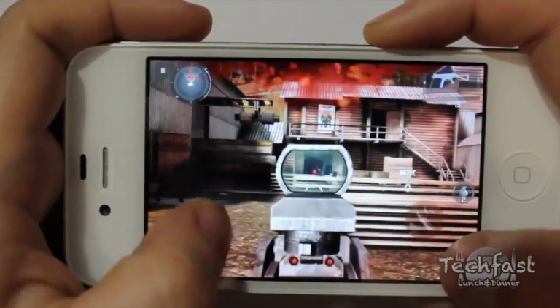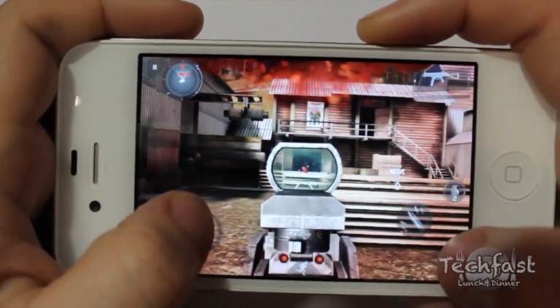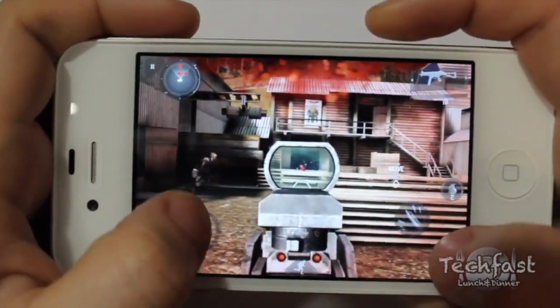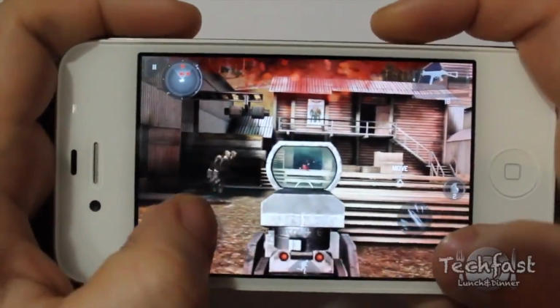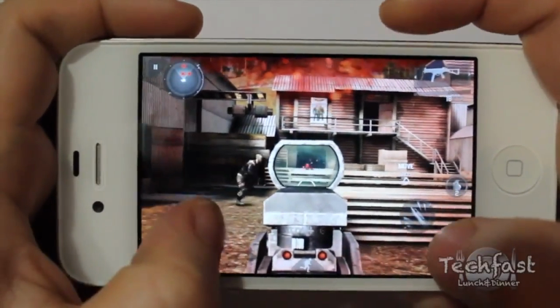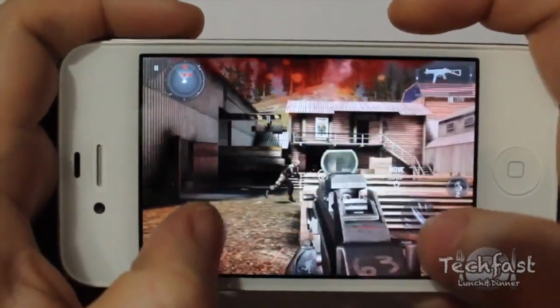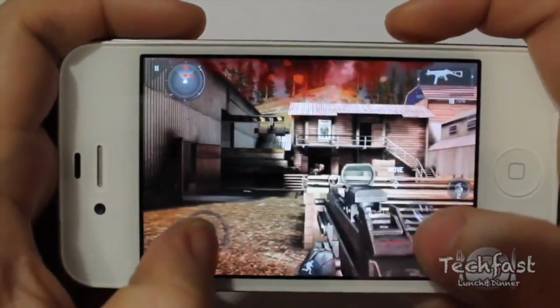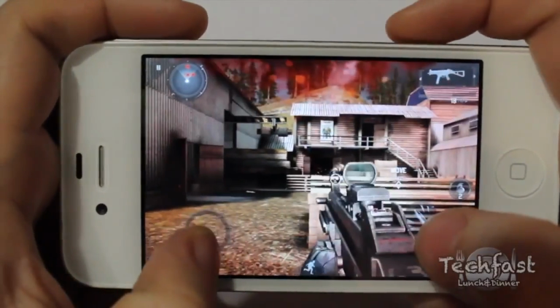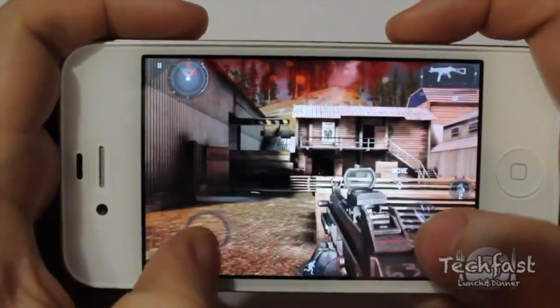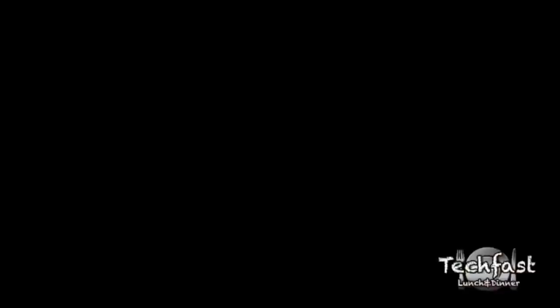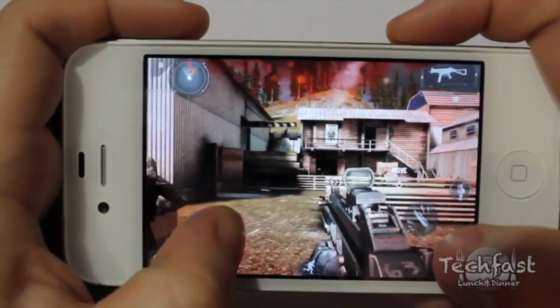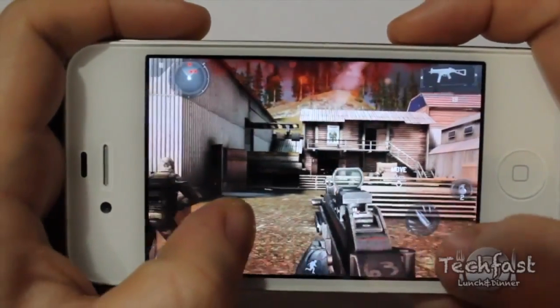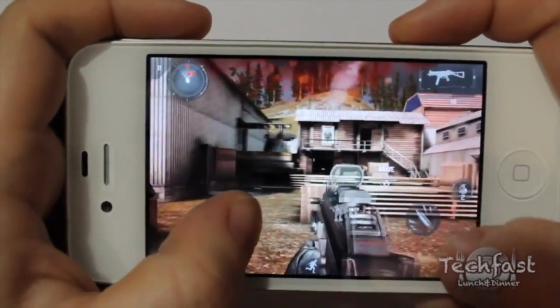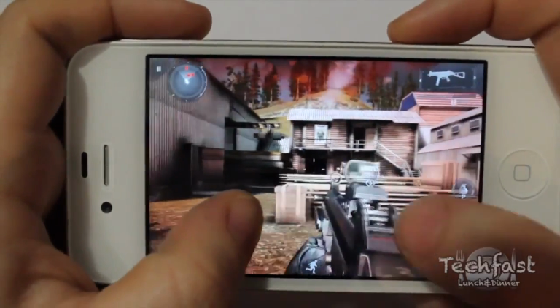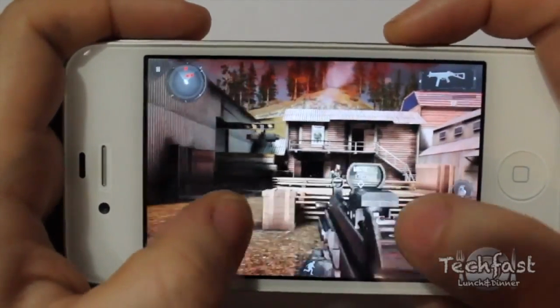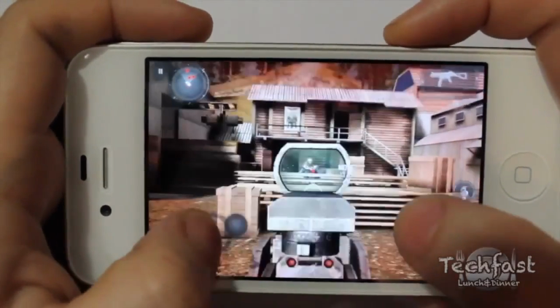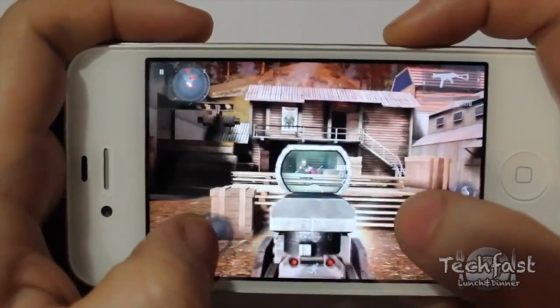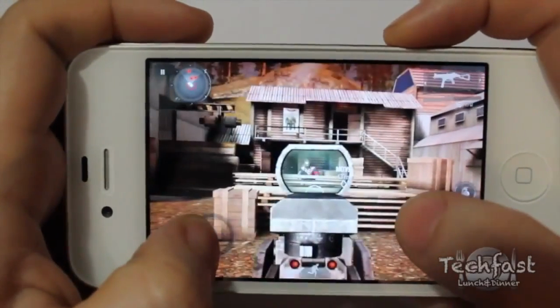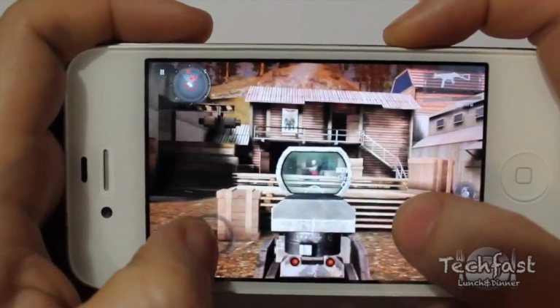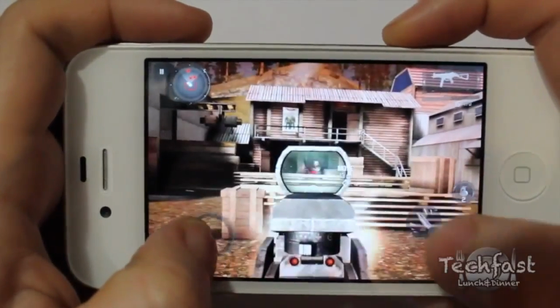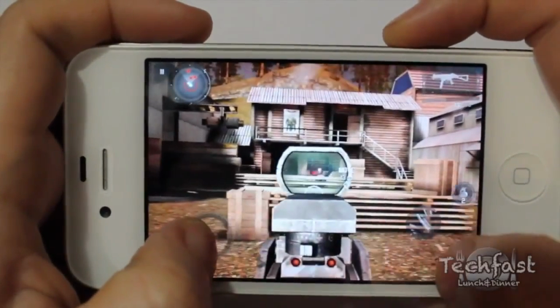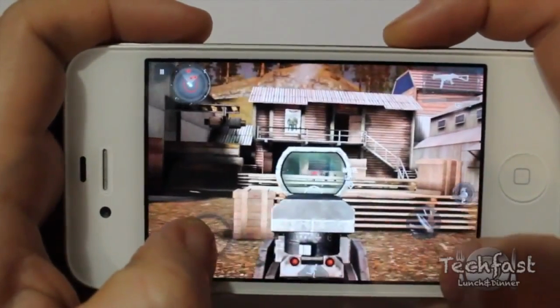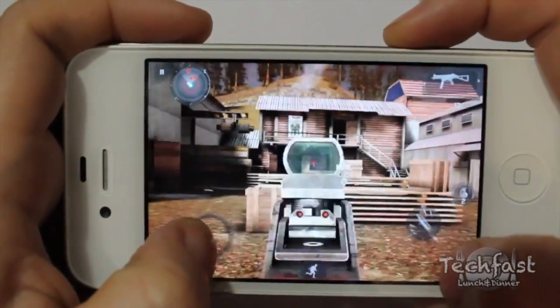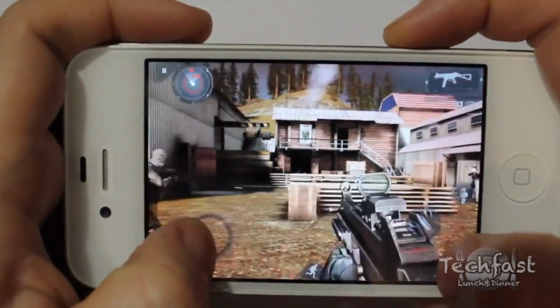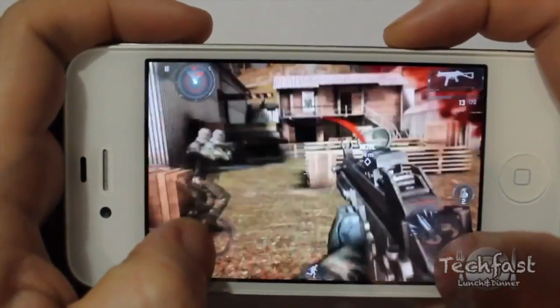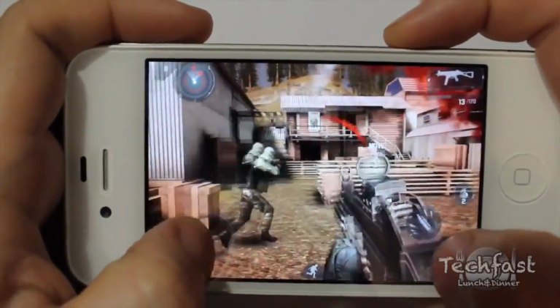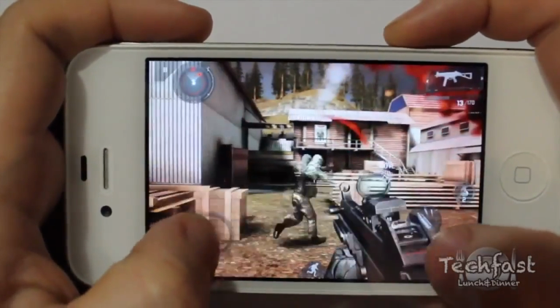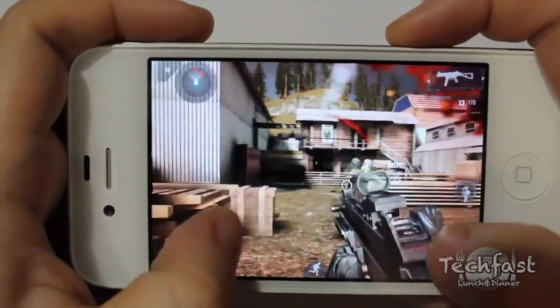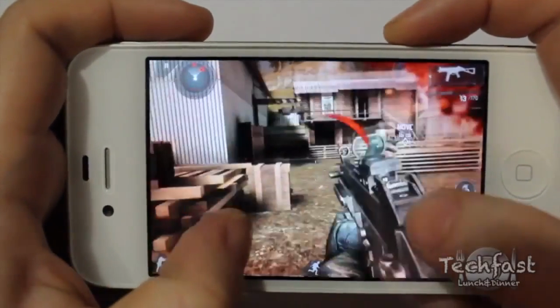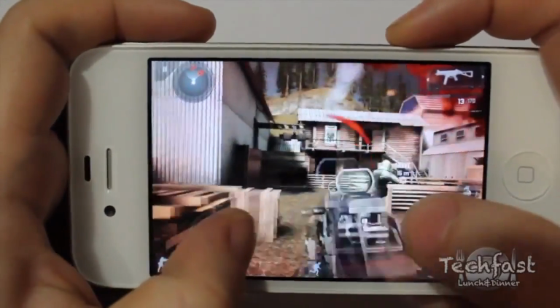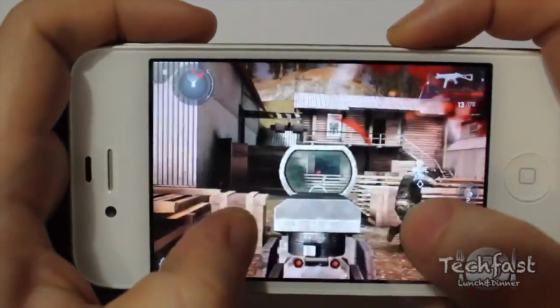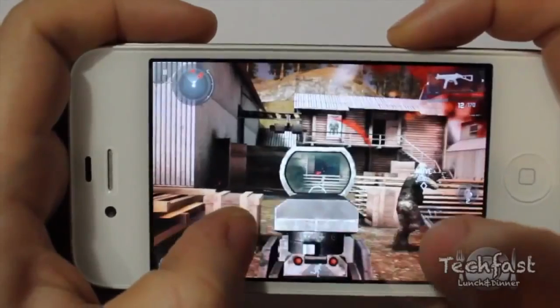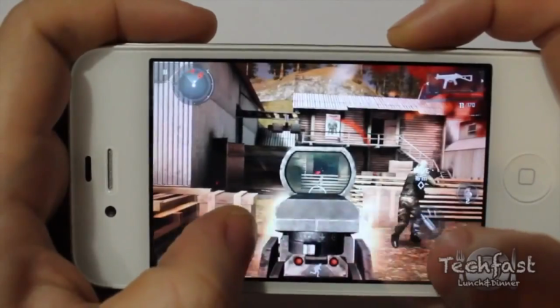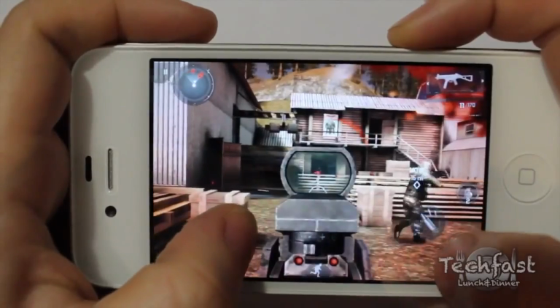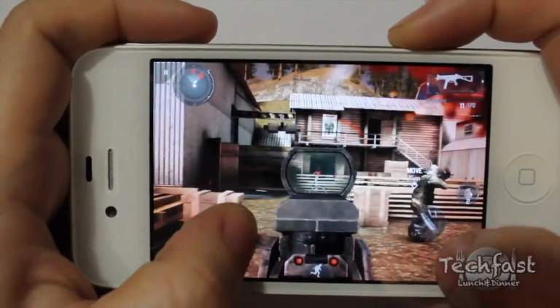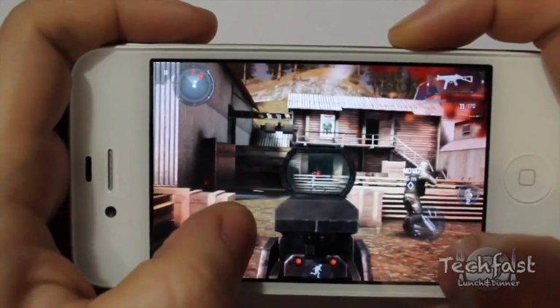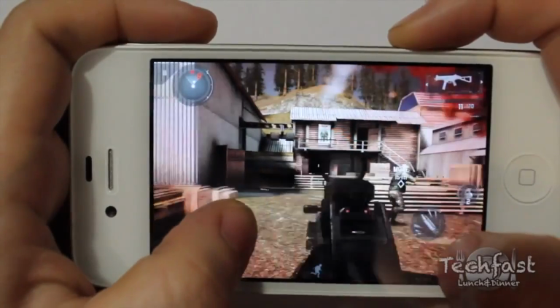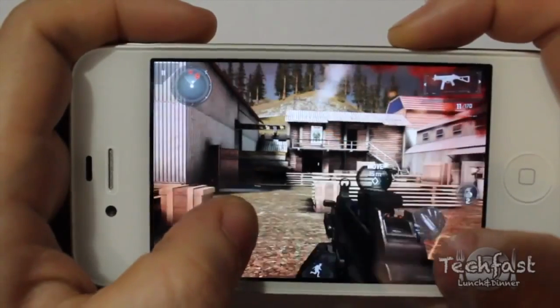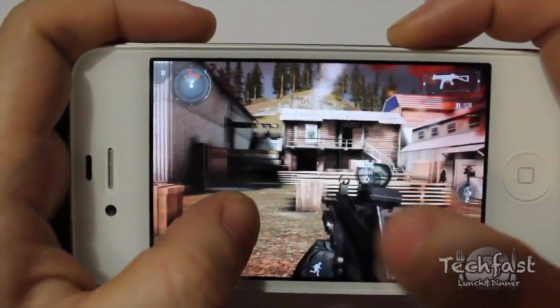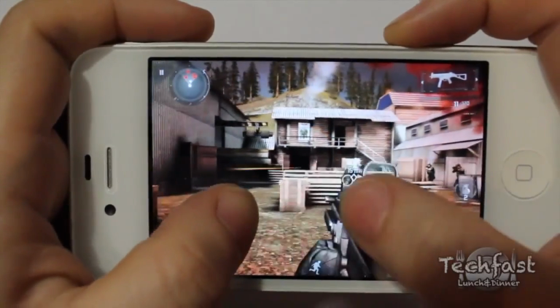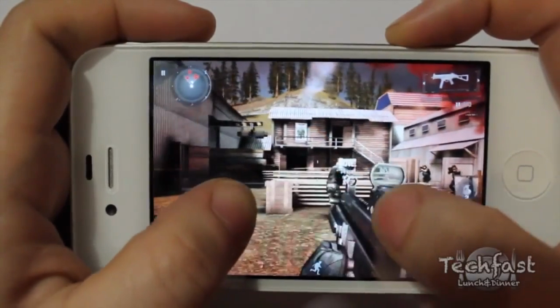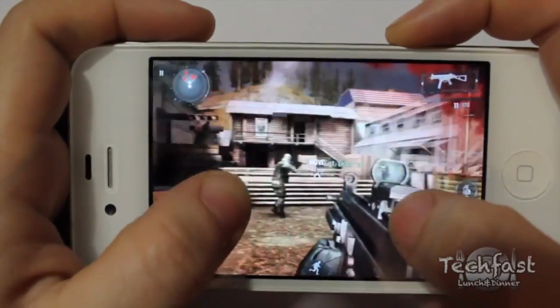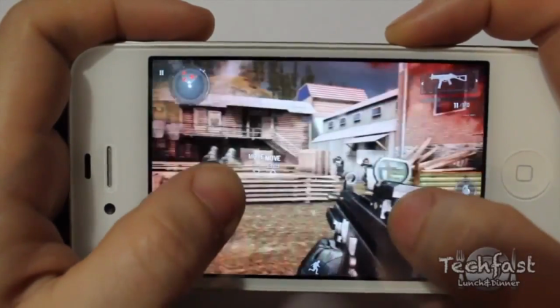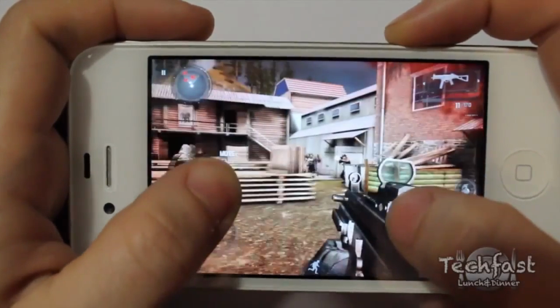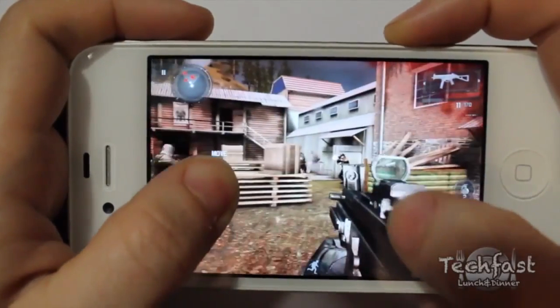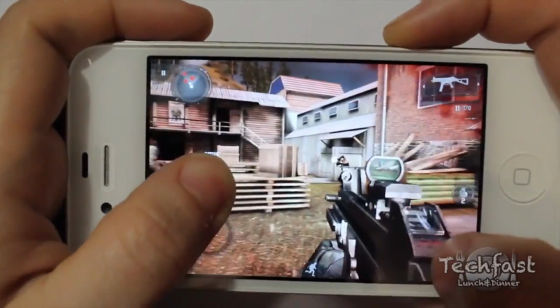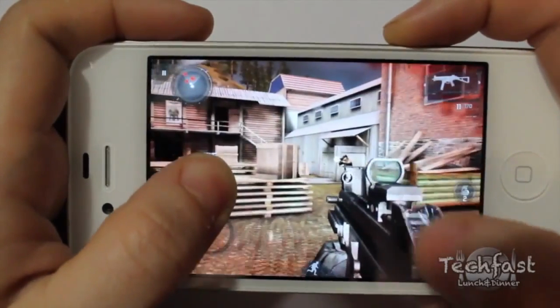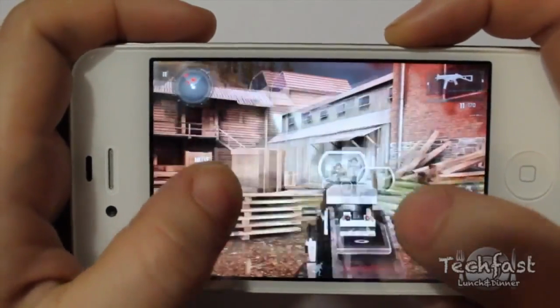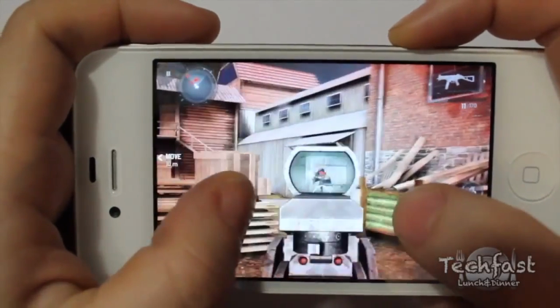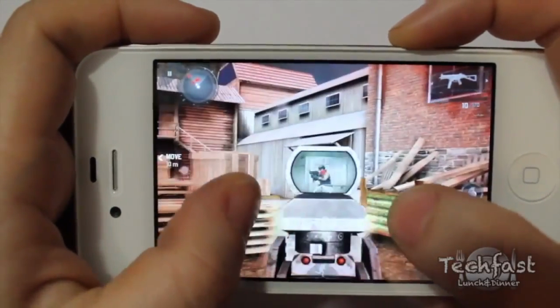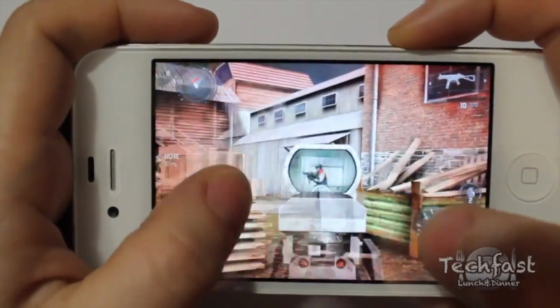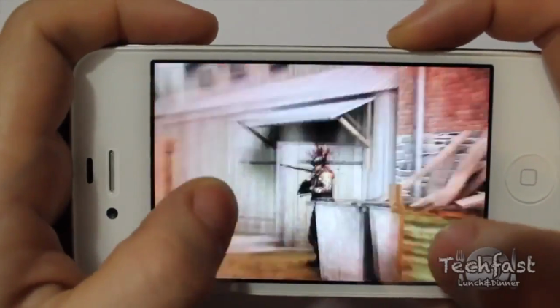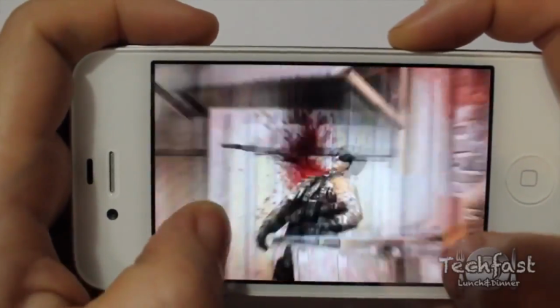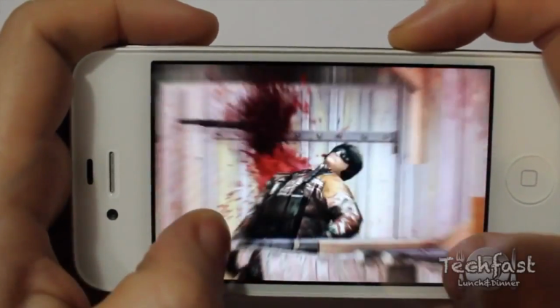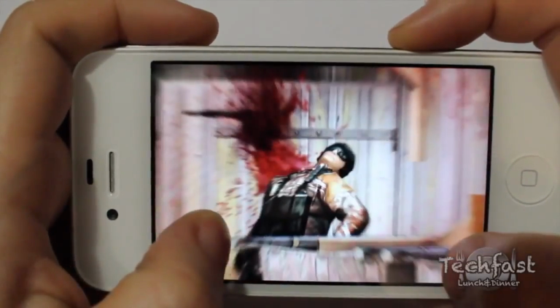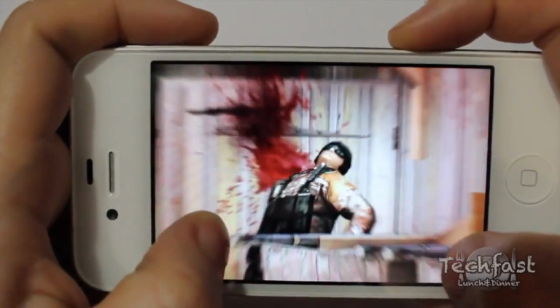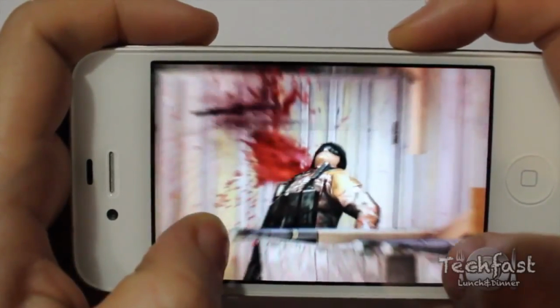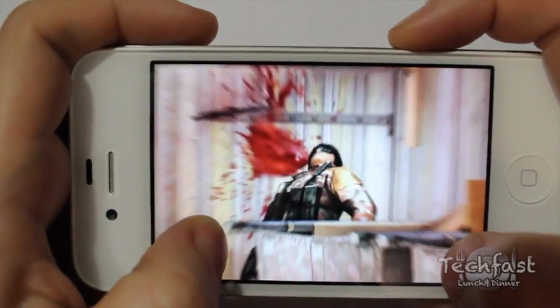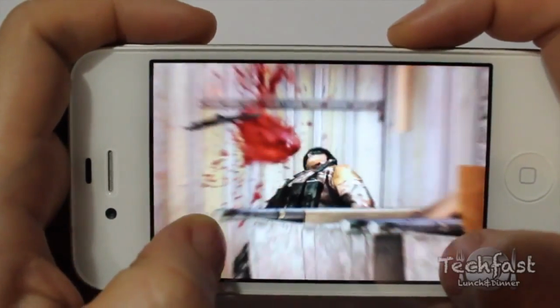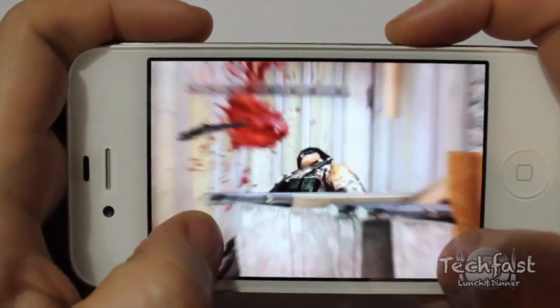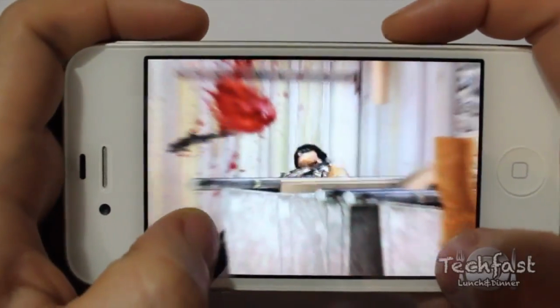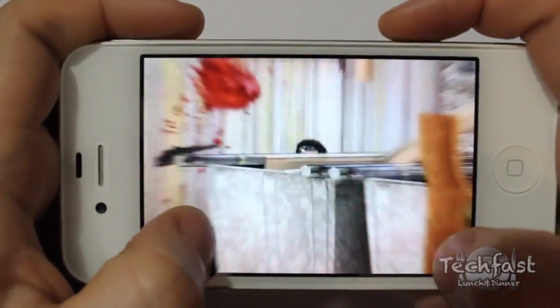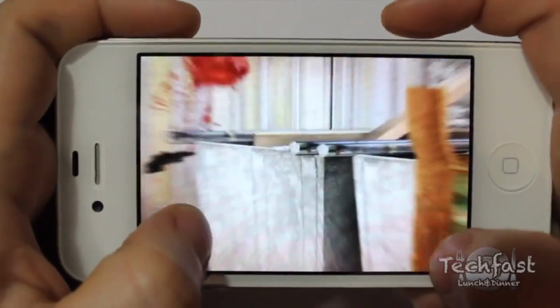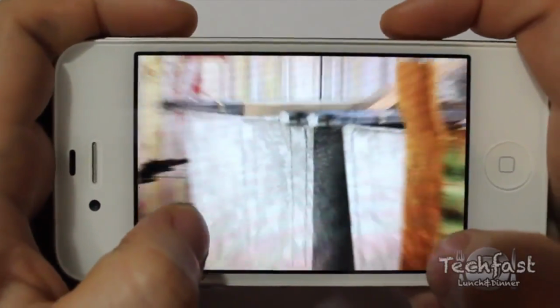Modern Combat 3 is one of the best FPS games on the App Store. With well-polished graphics and gameplay, this is a must if you want an iOS FPS.